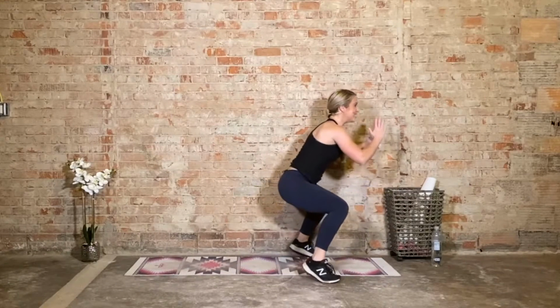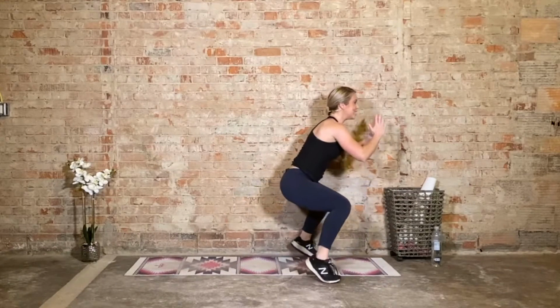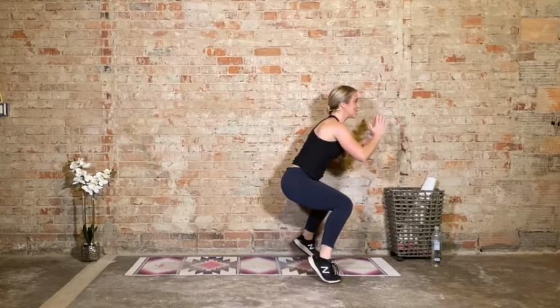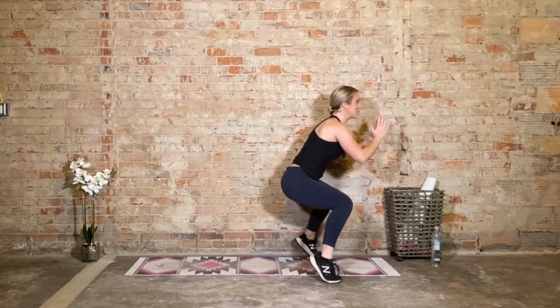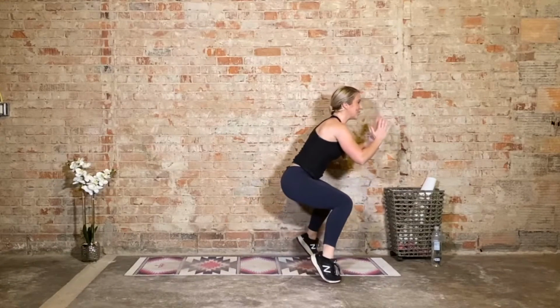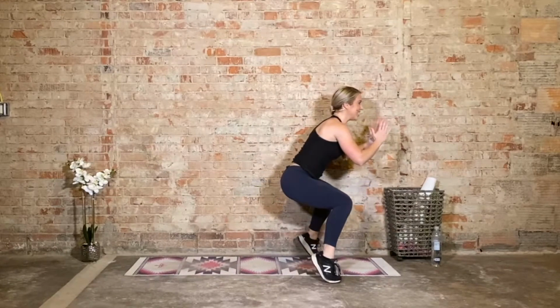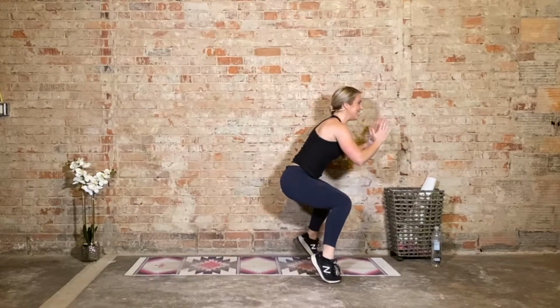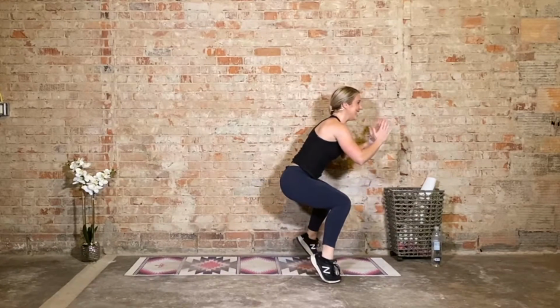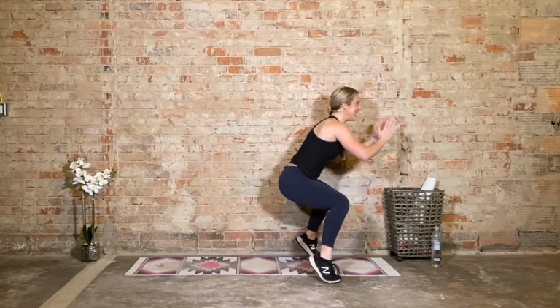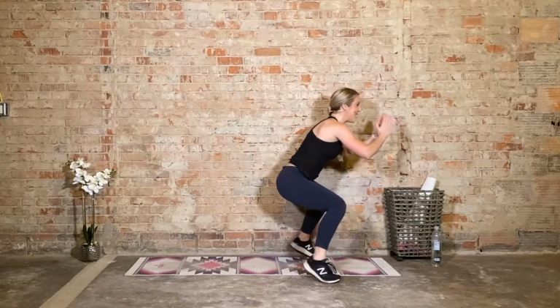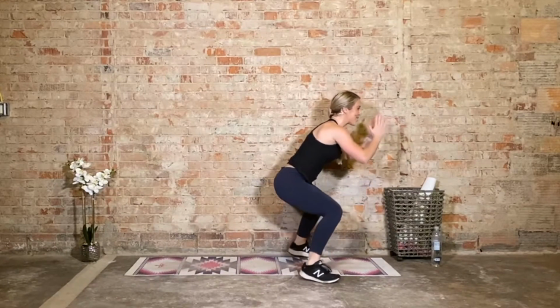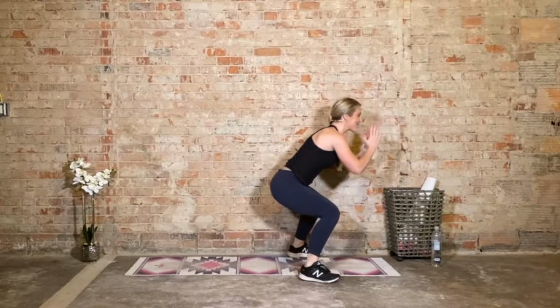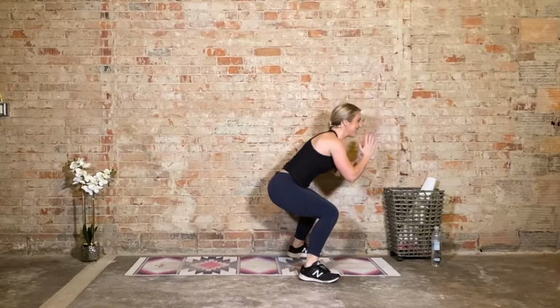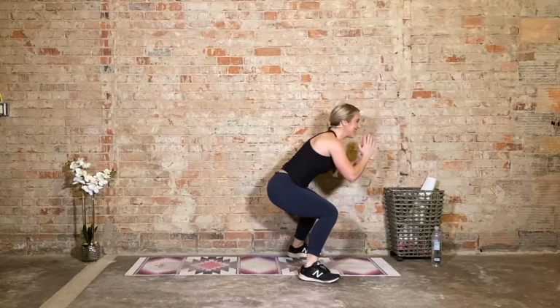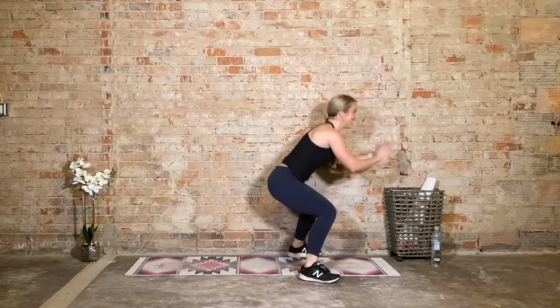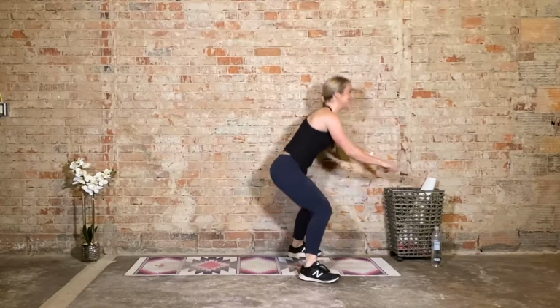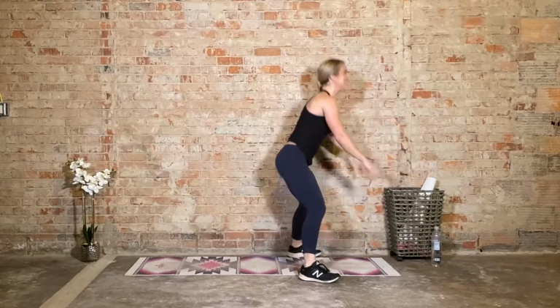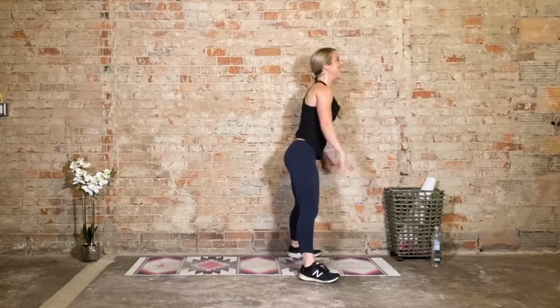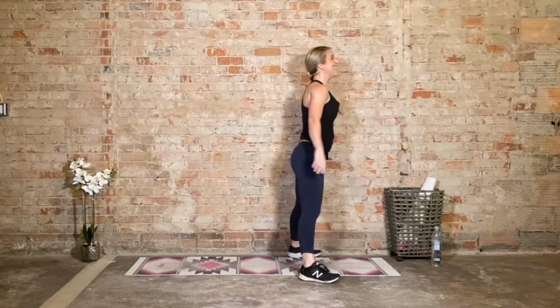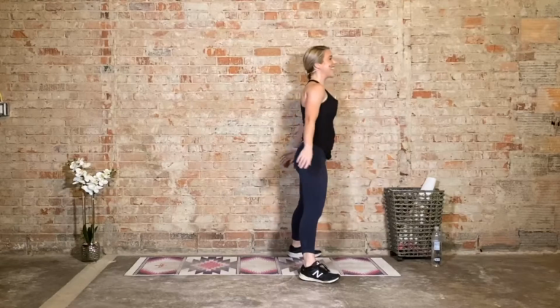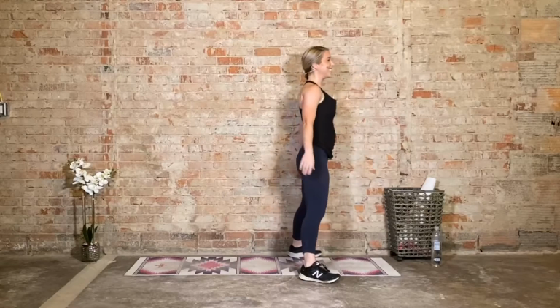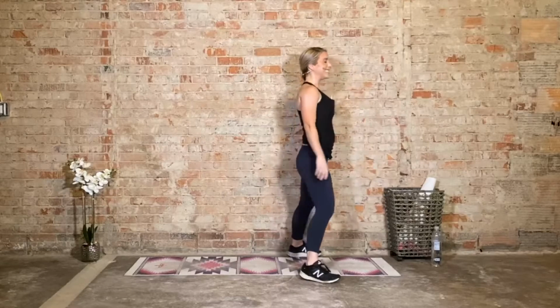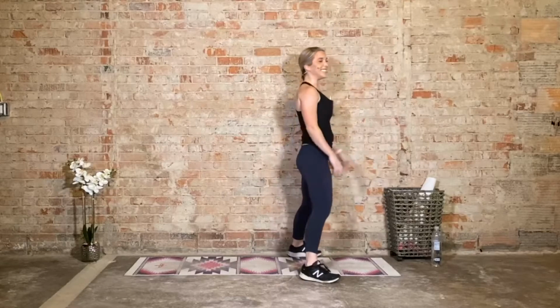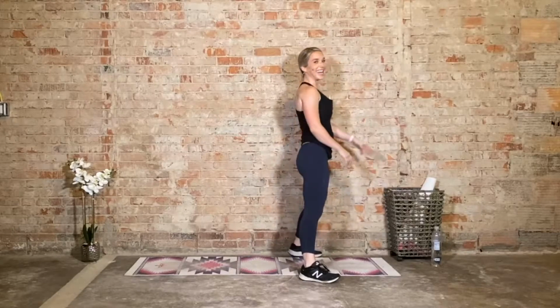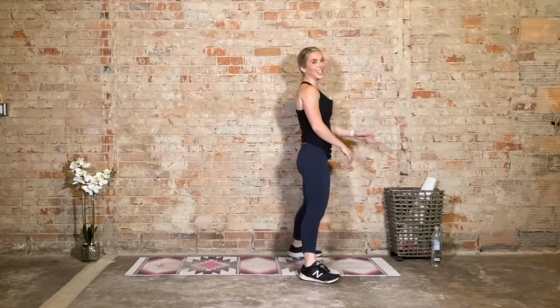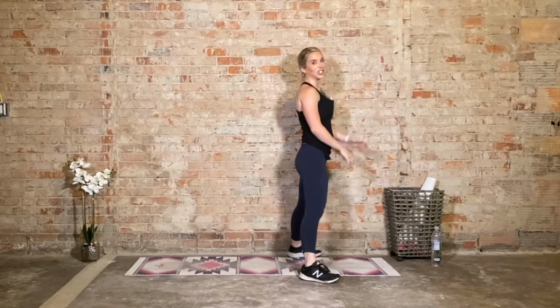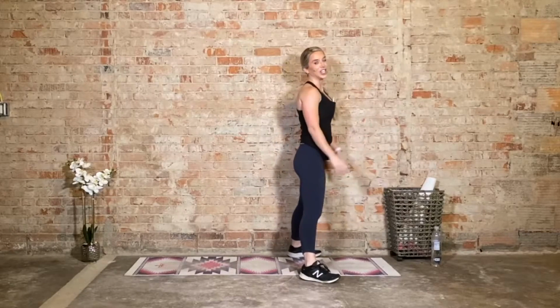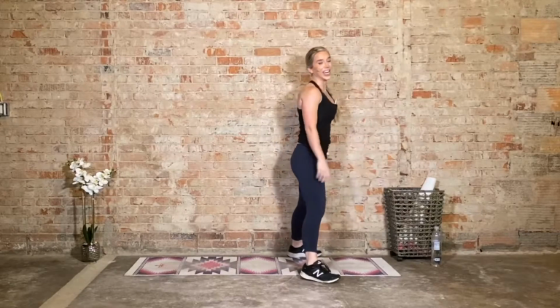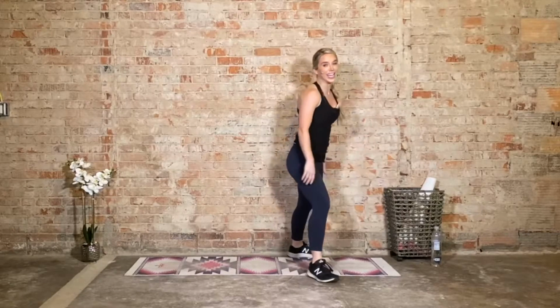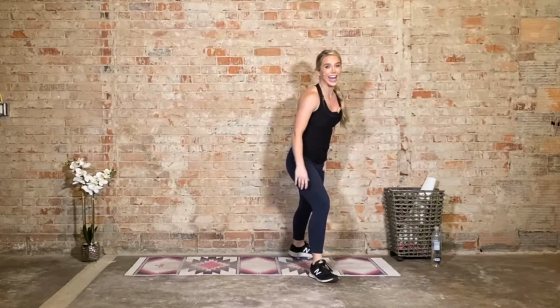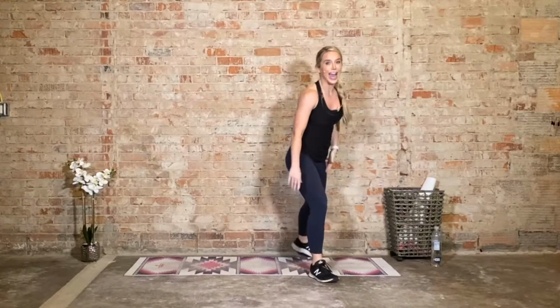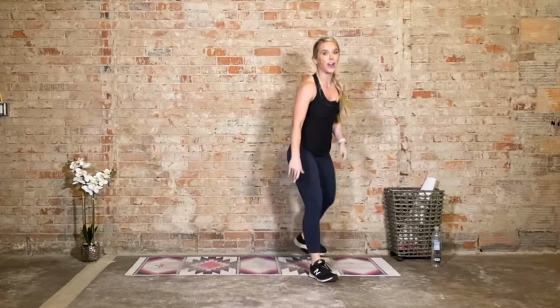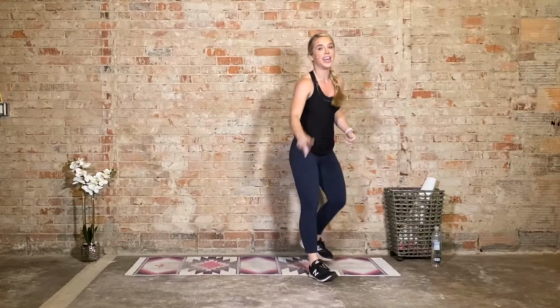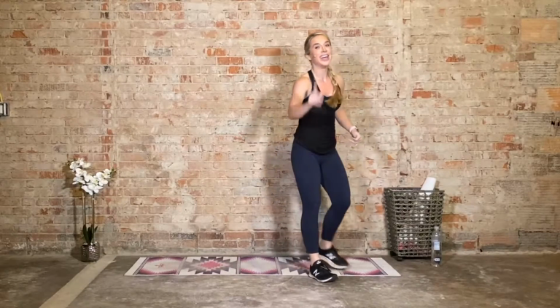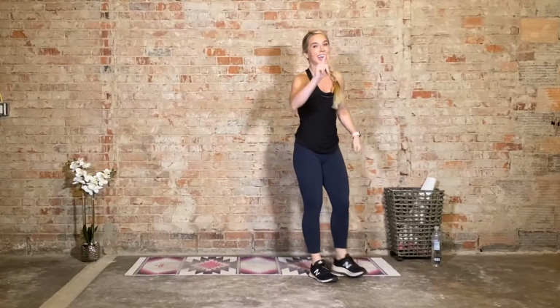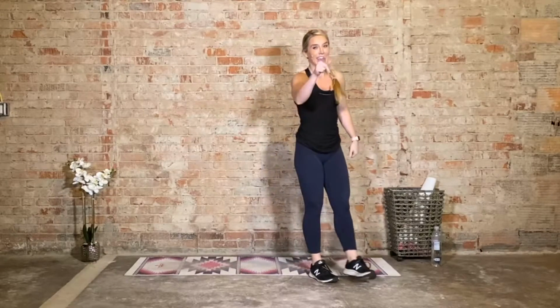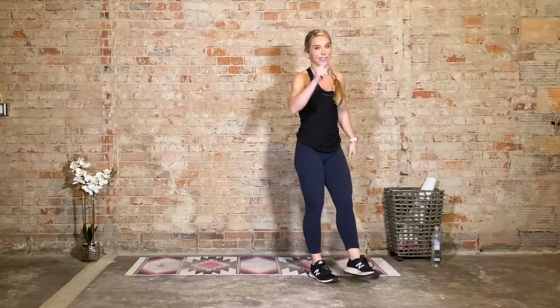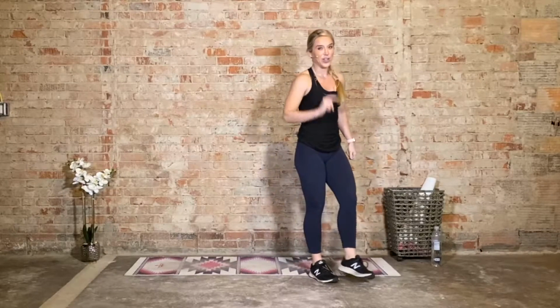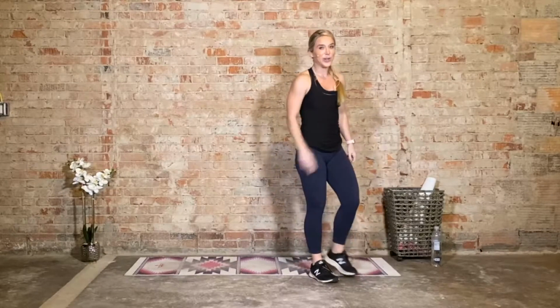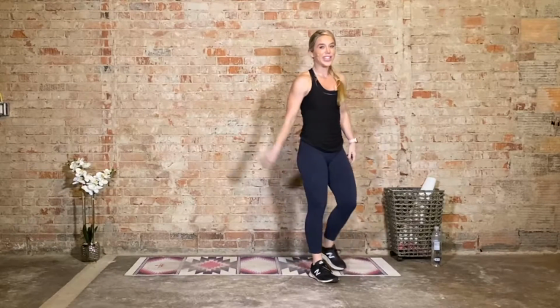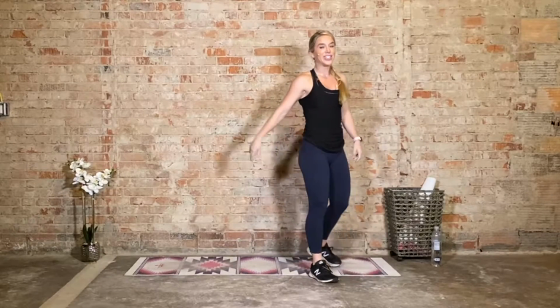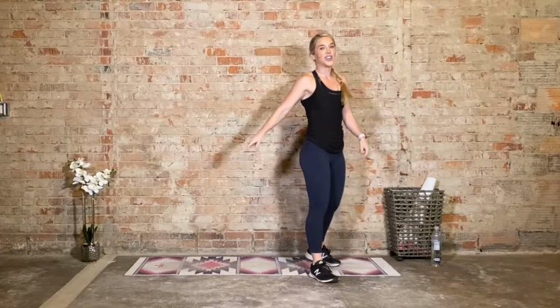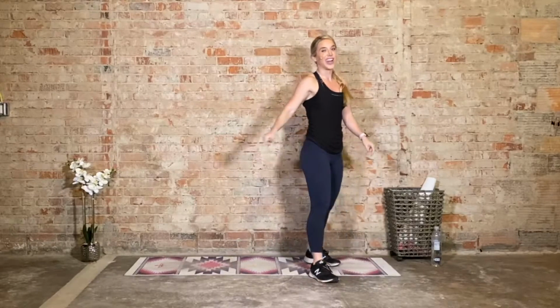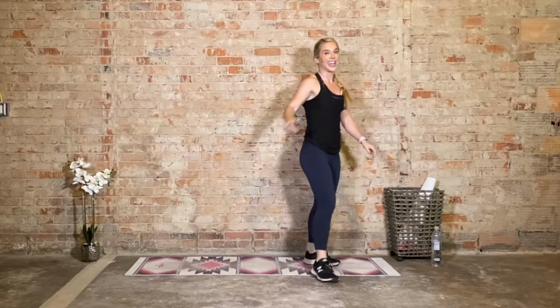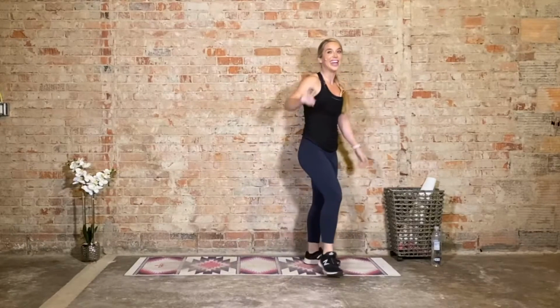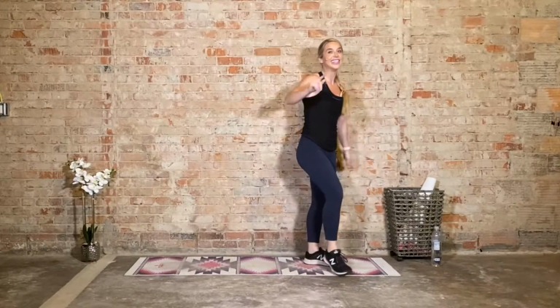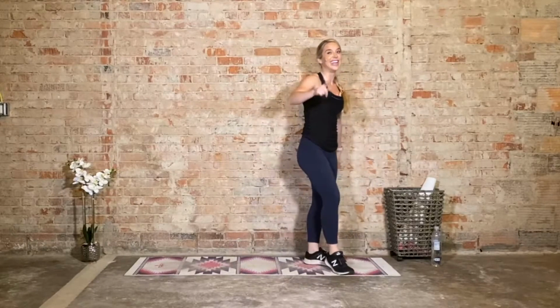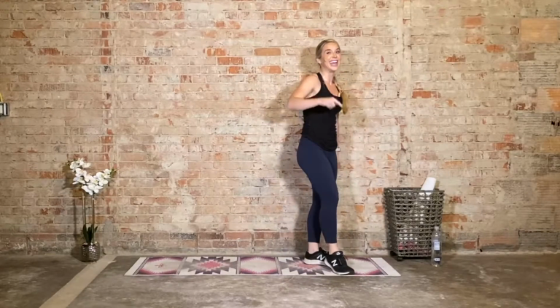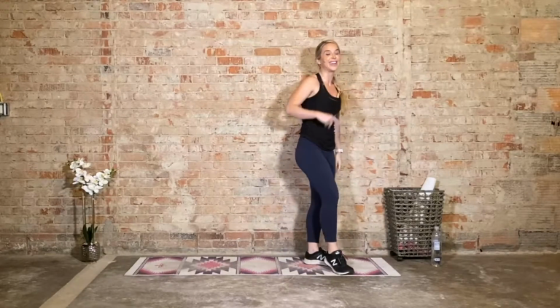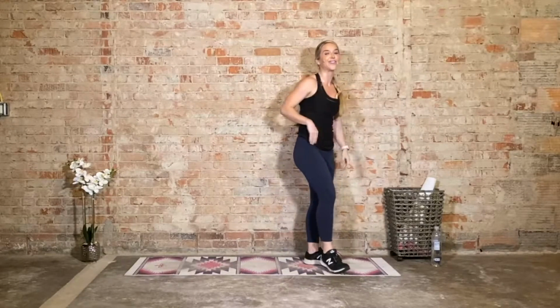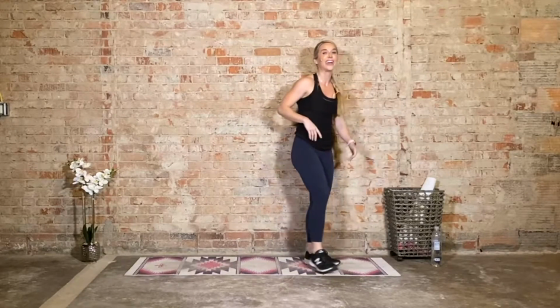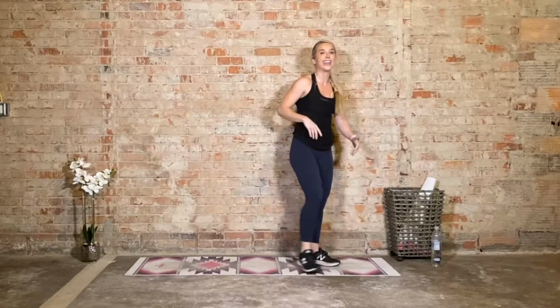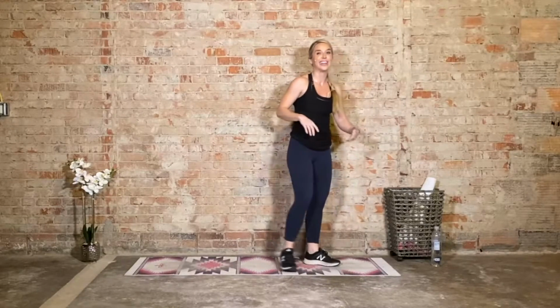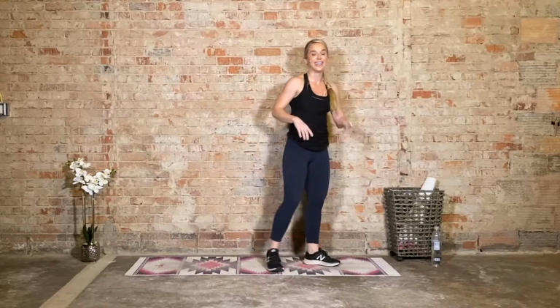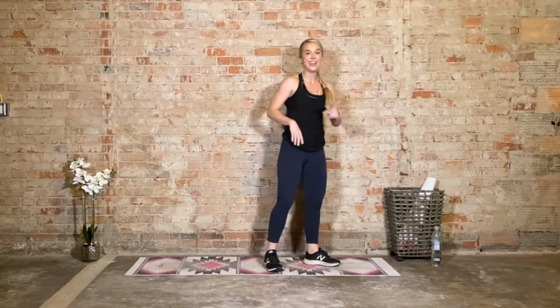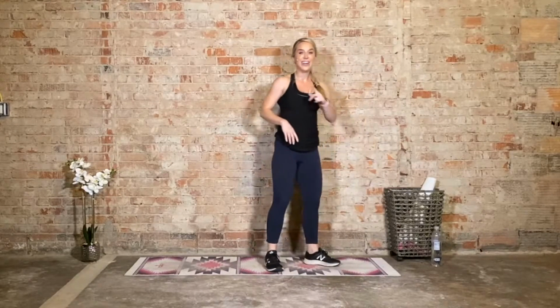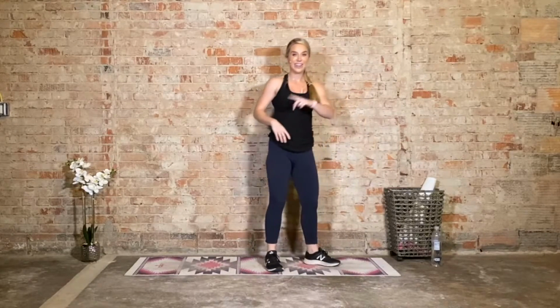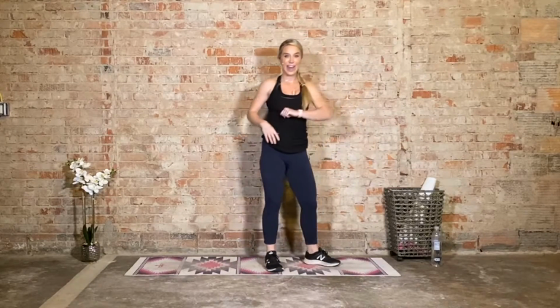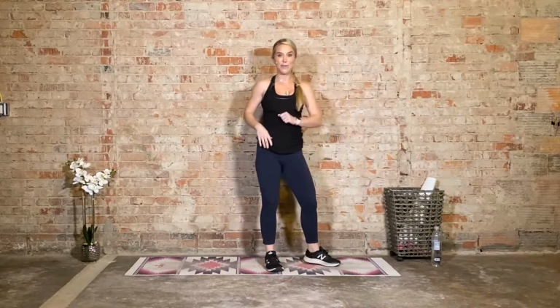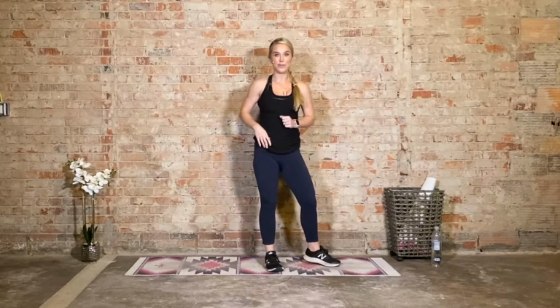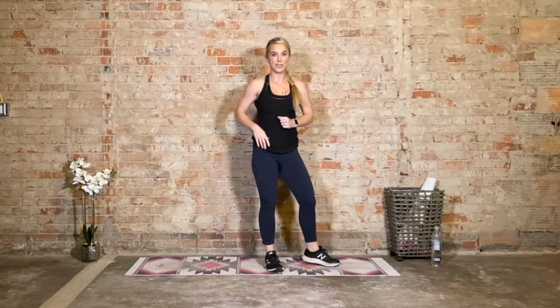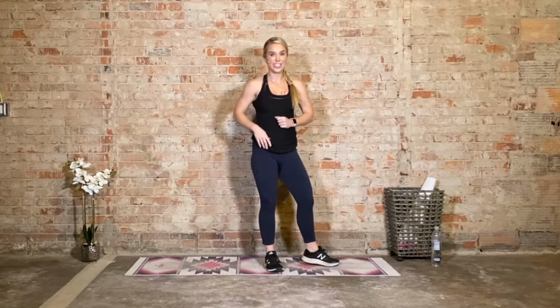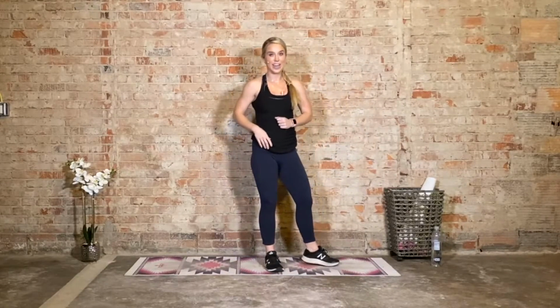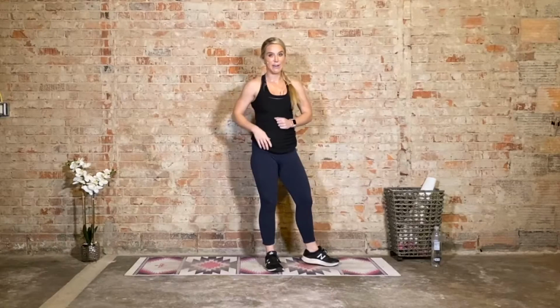Come on — two more. Squeeze the calves, release the heels. Squeeze it, release — and shake it out. If you need a drink, take it right here. That one was tough.